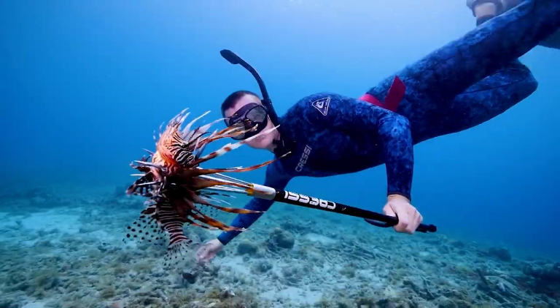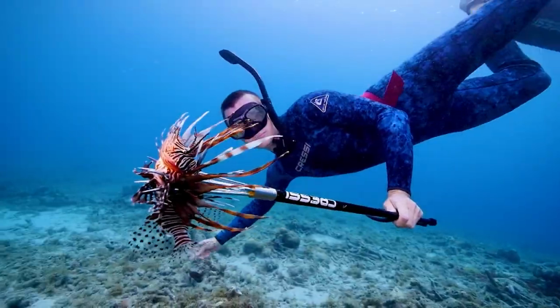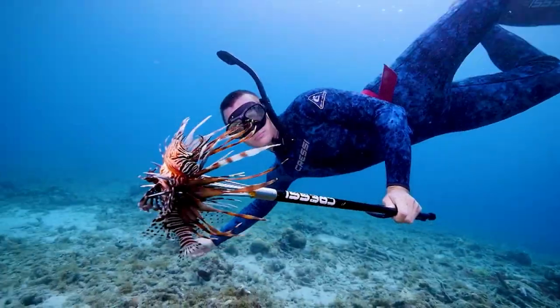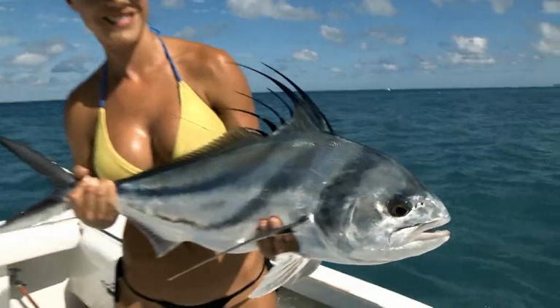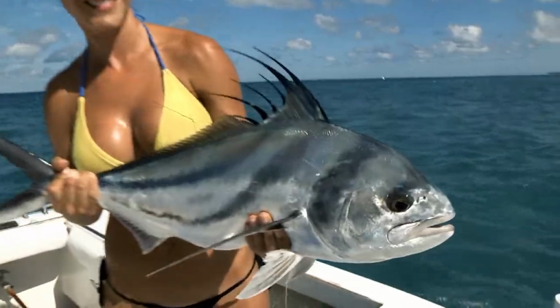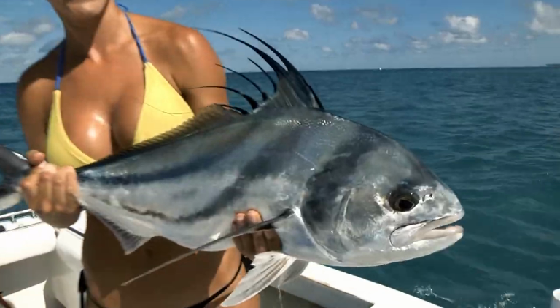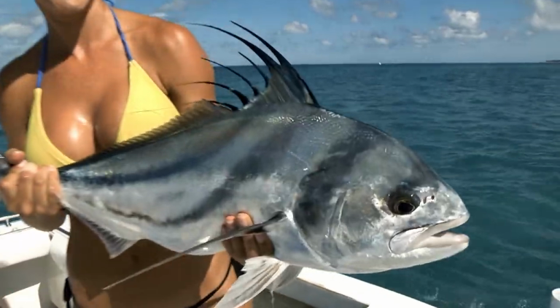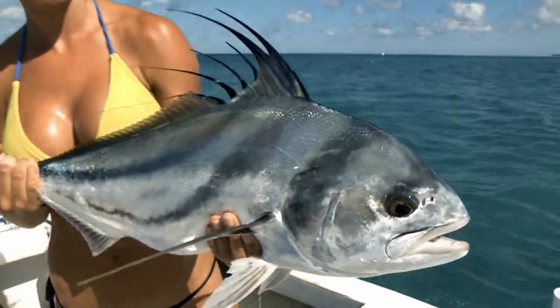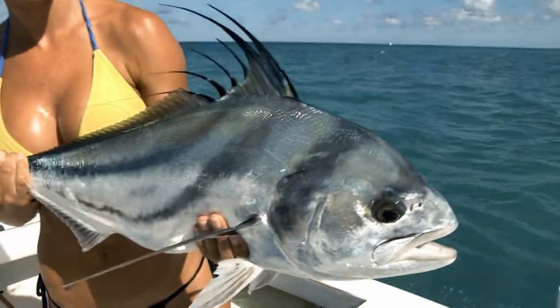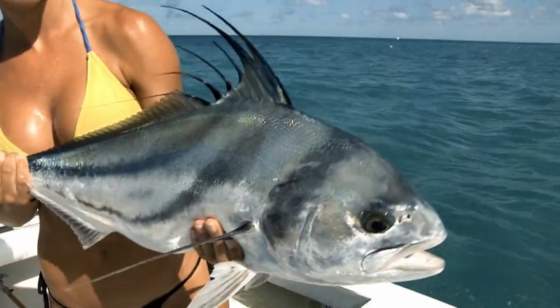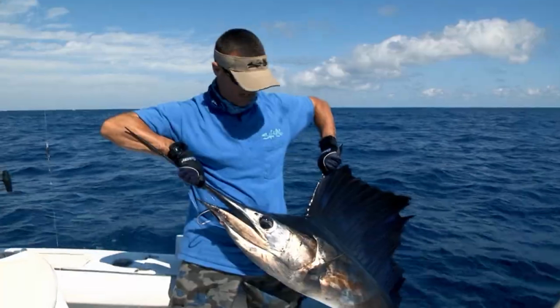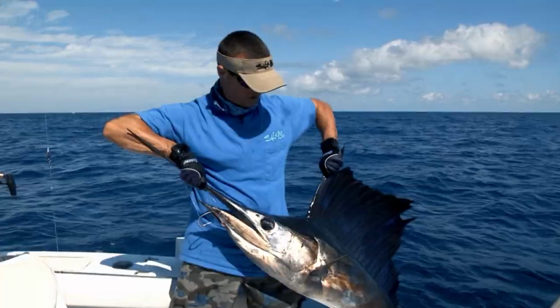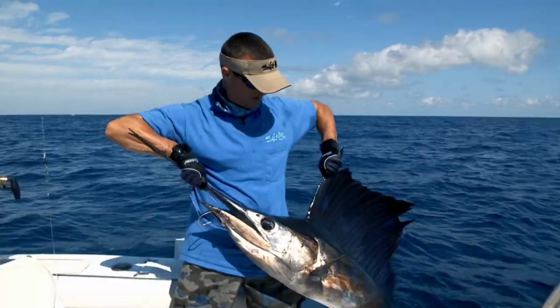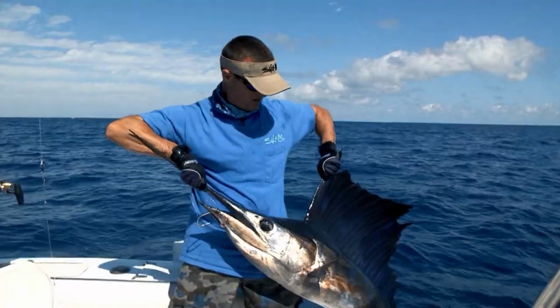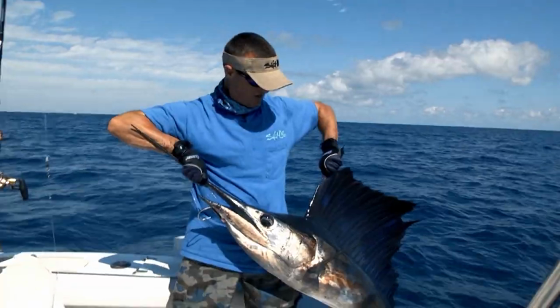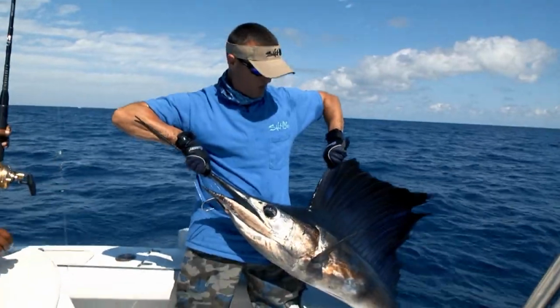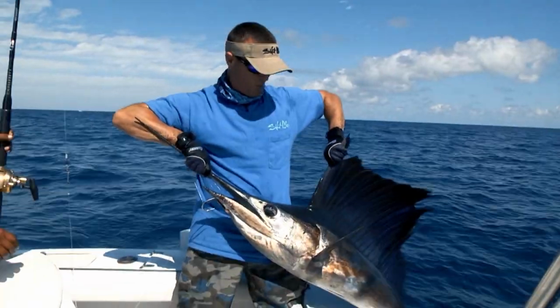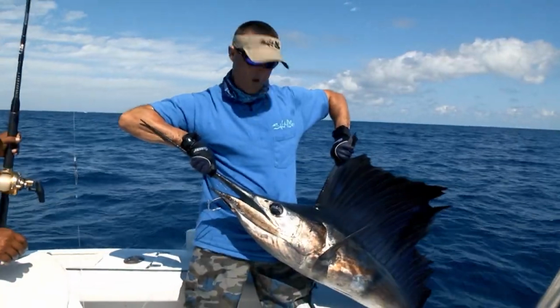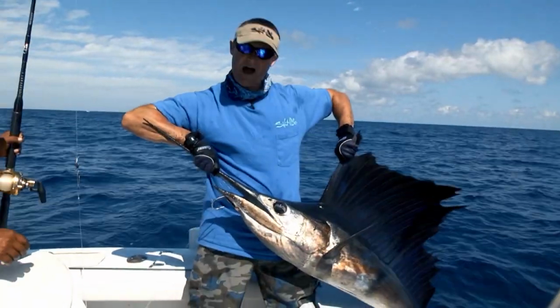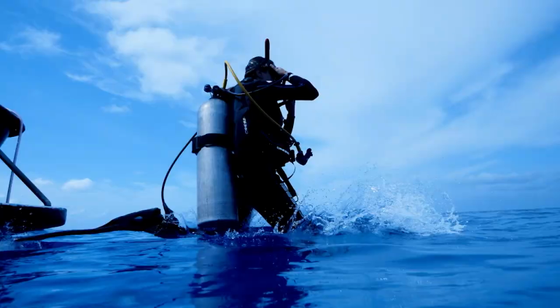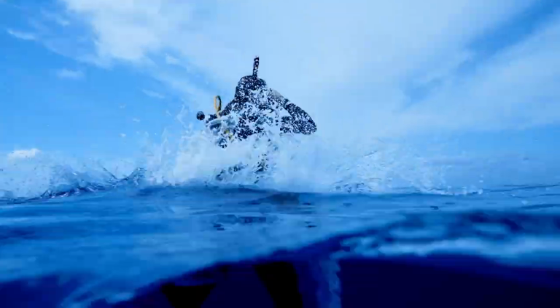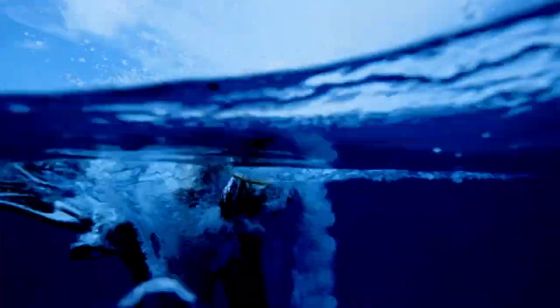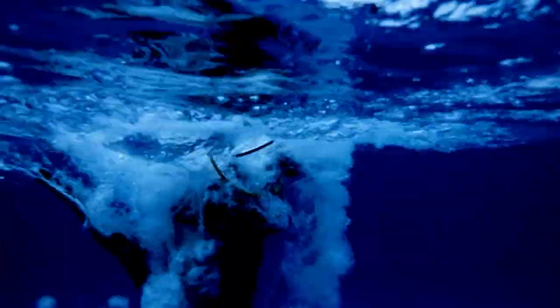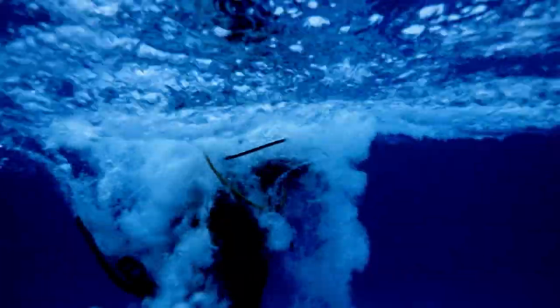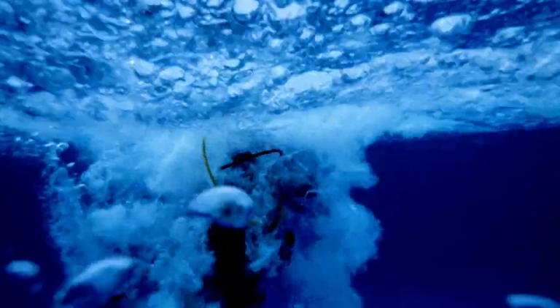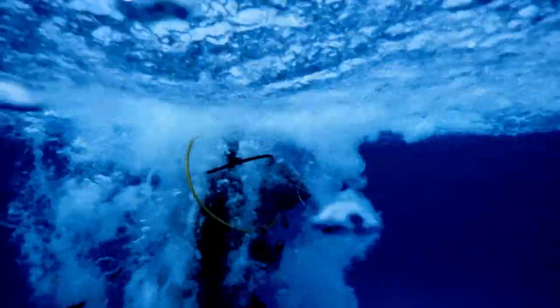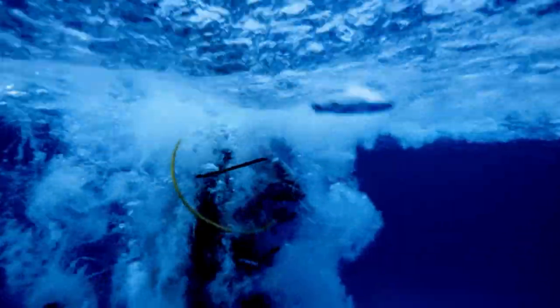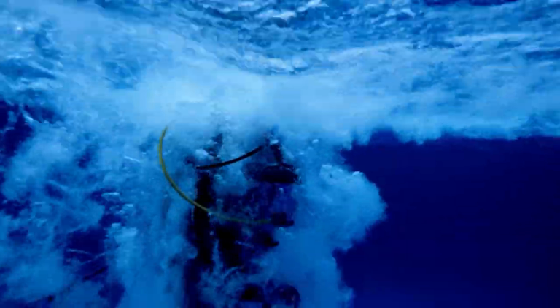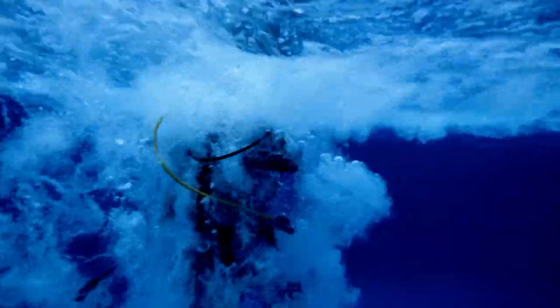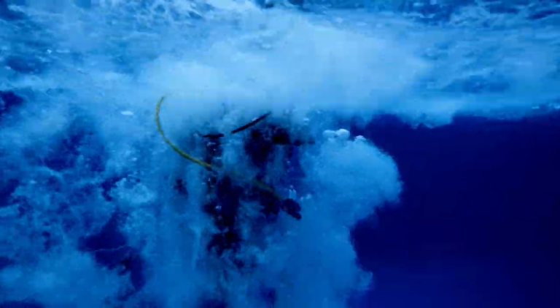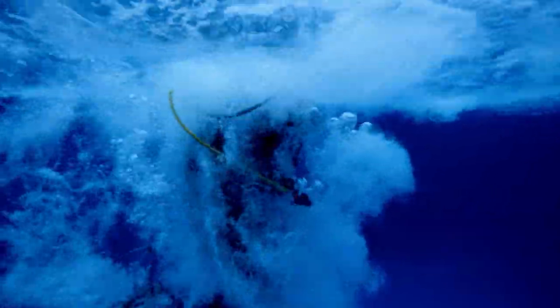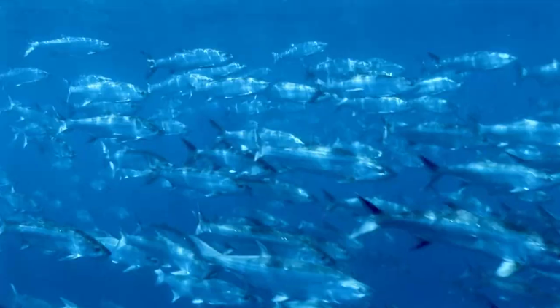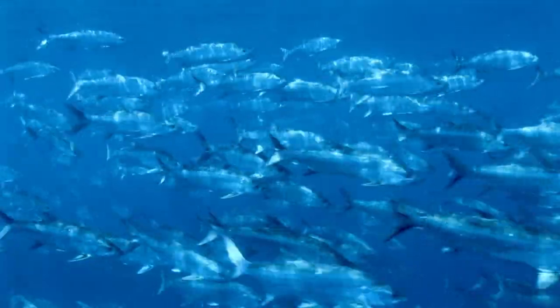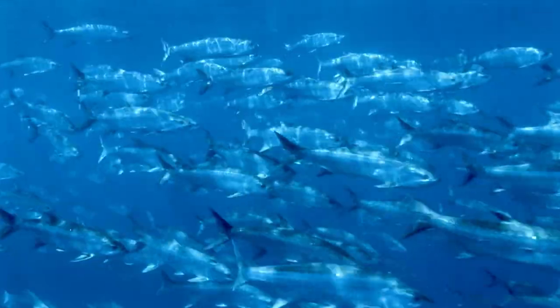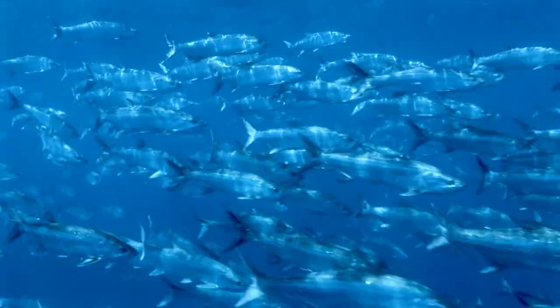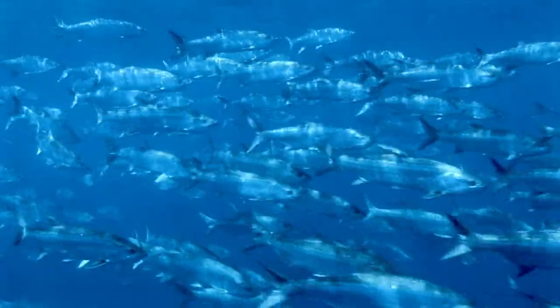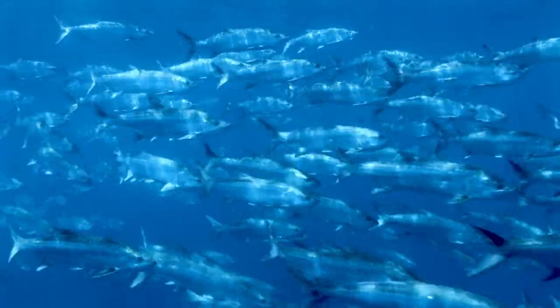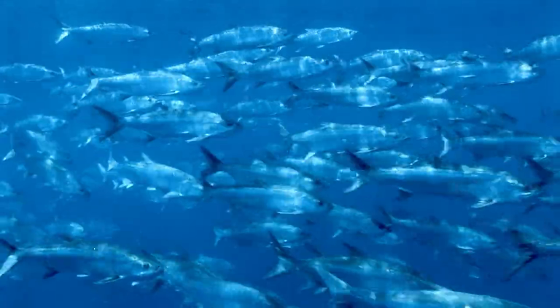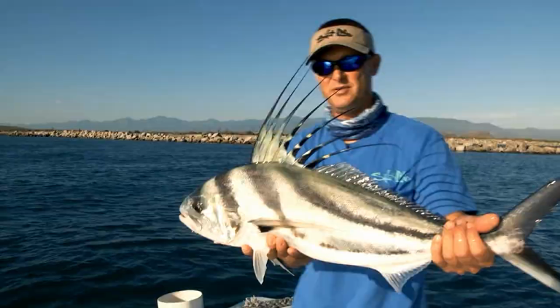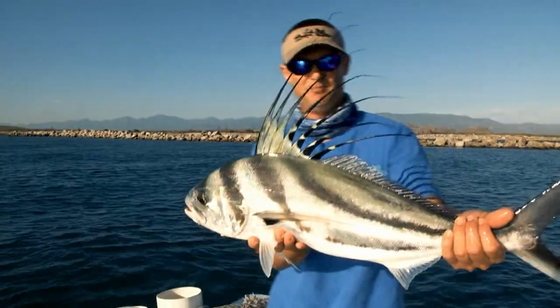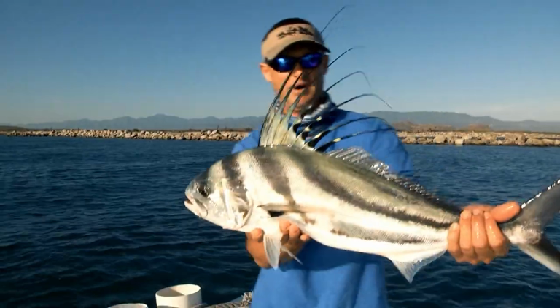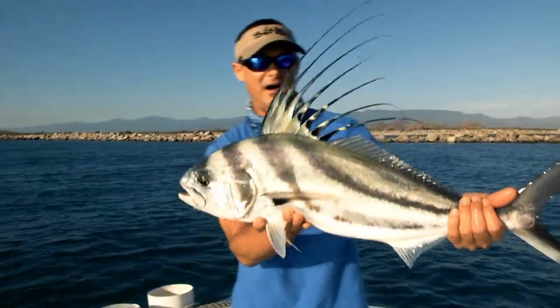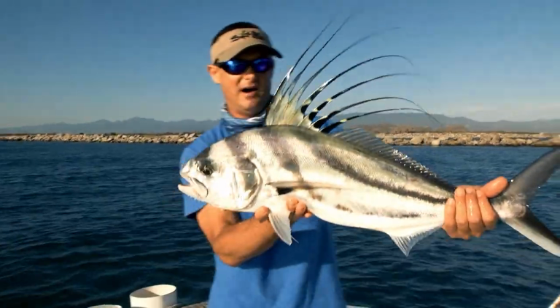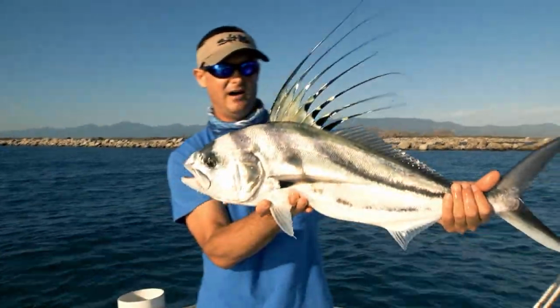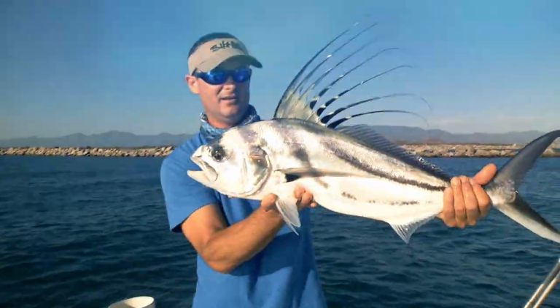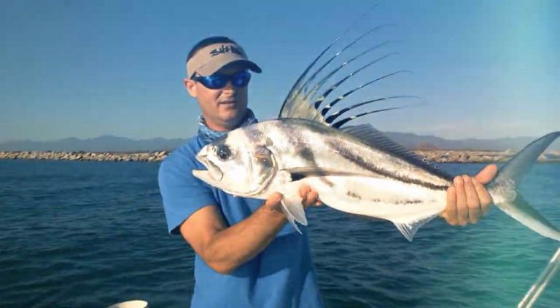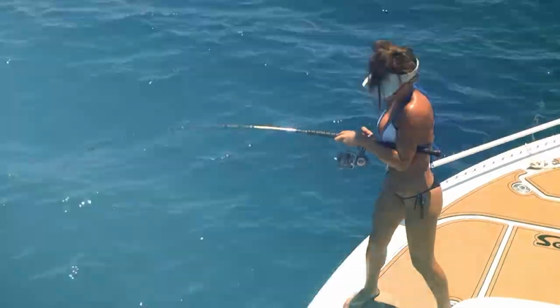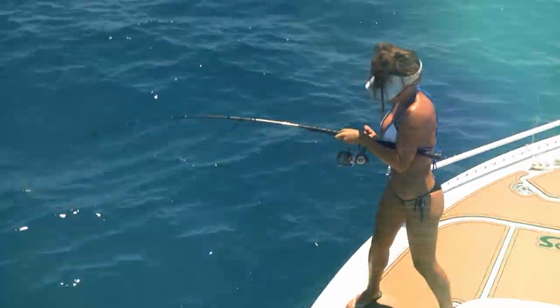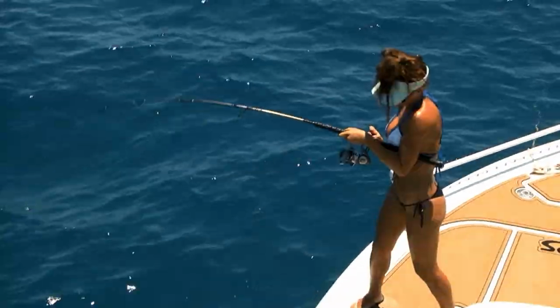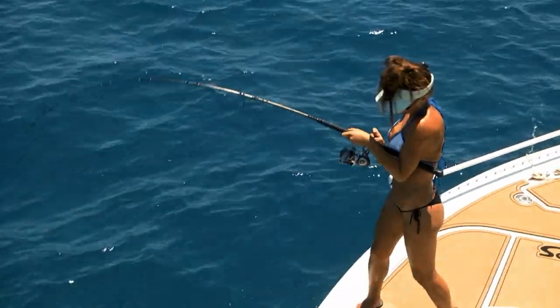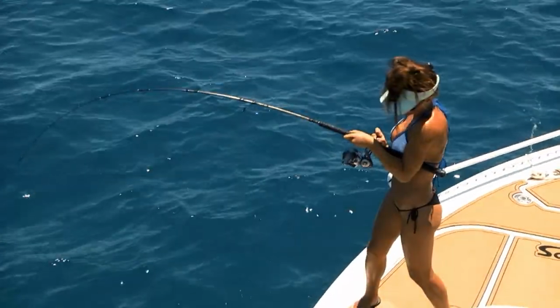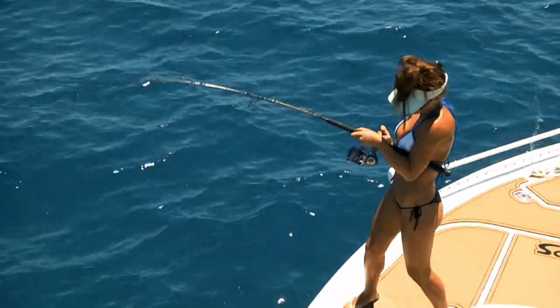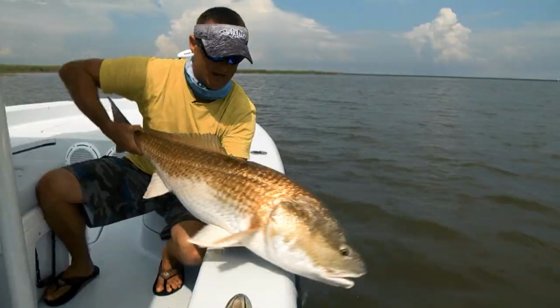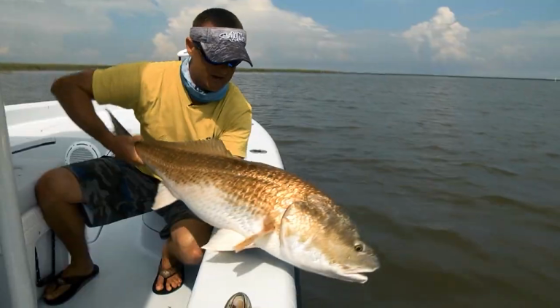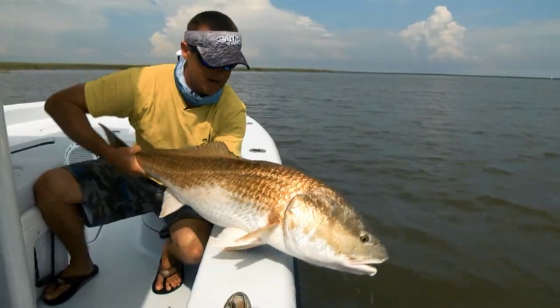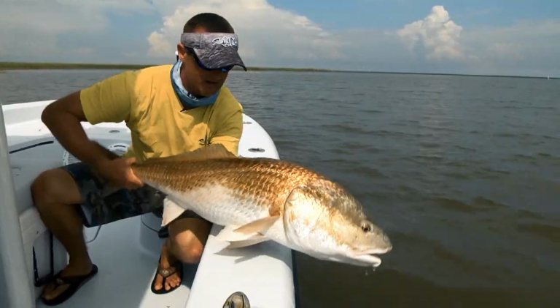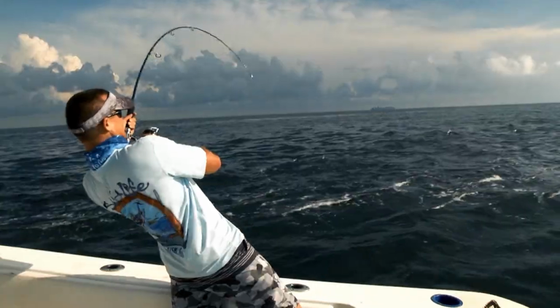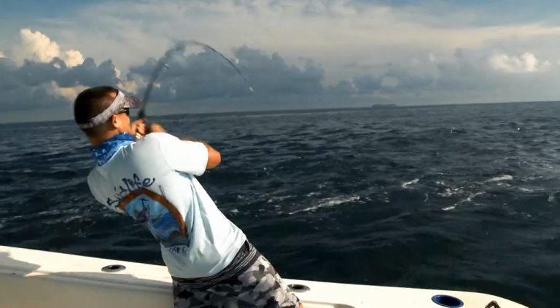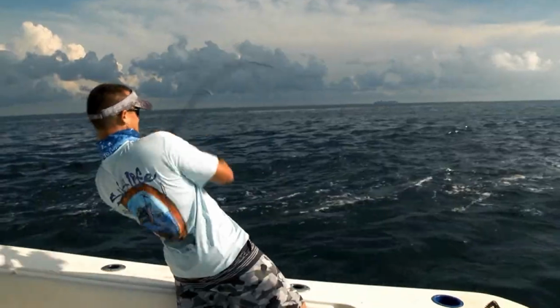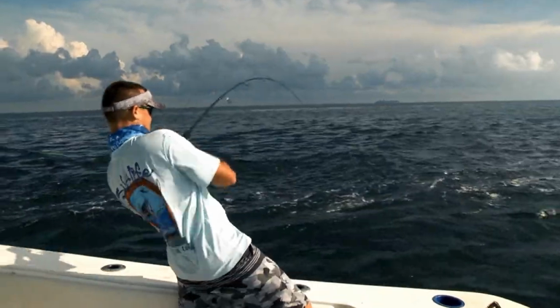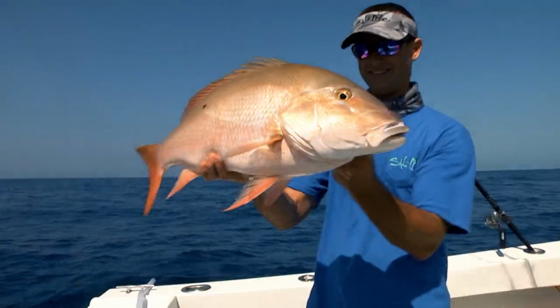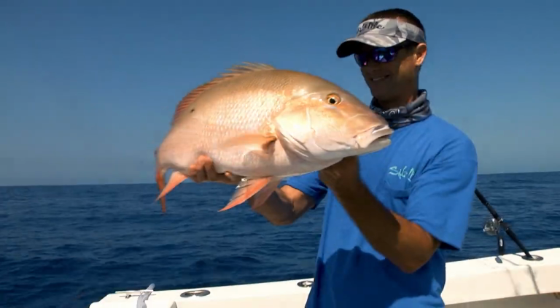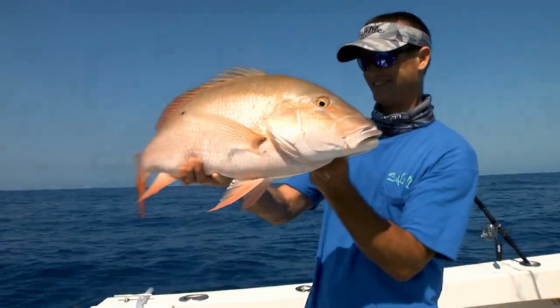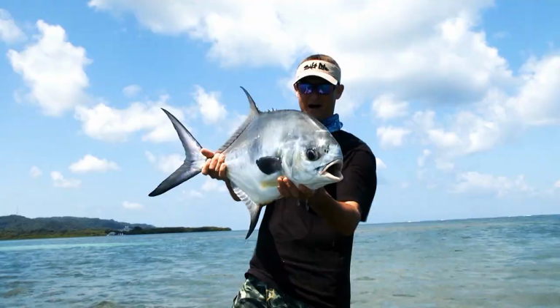What a fish. Wow. Doesn't get any better than Baja. This is awesome. That's what I'm talking about.